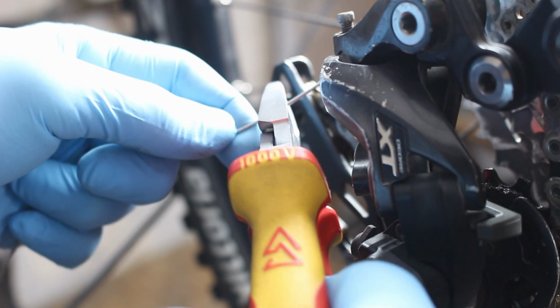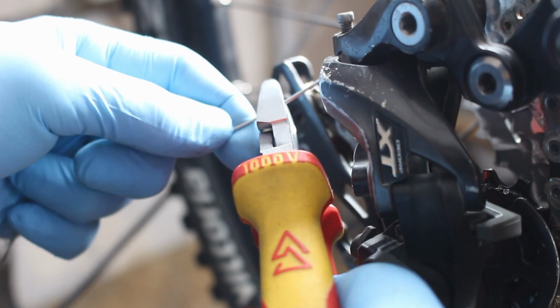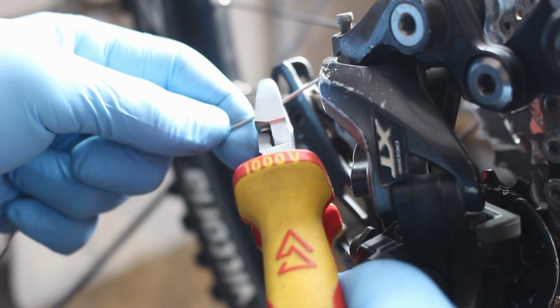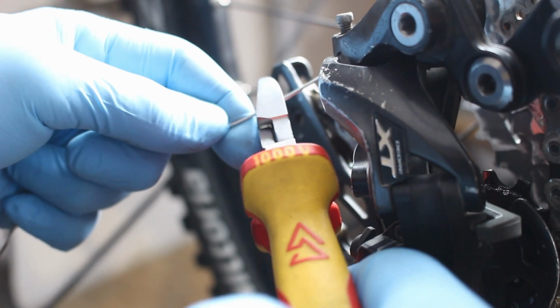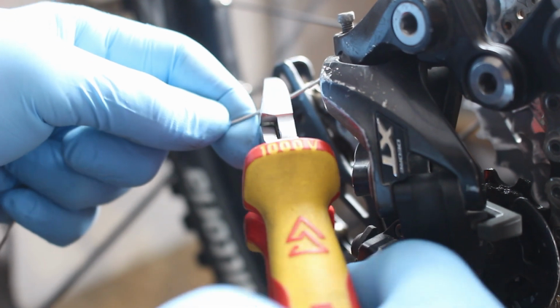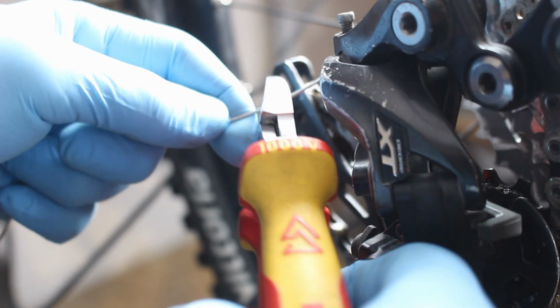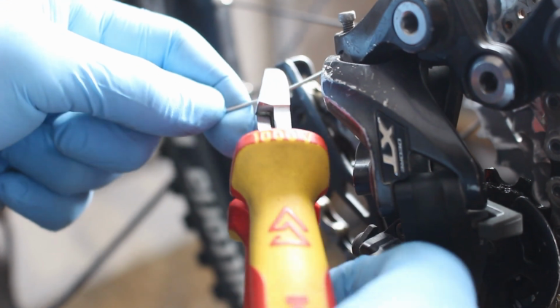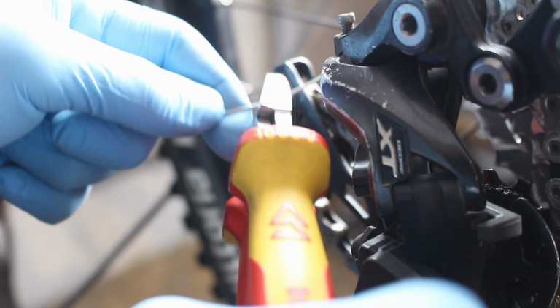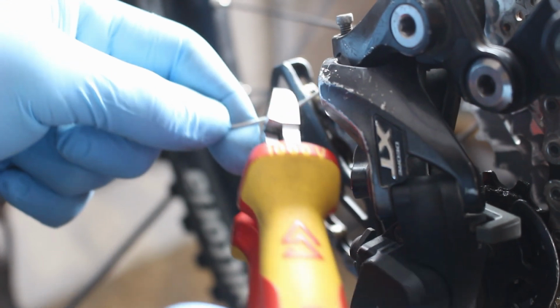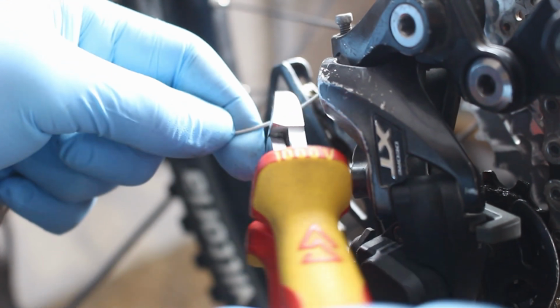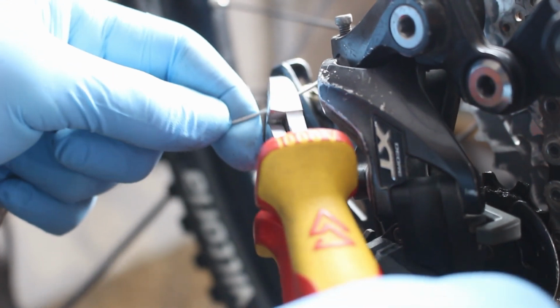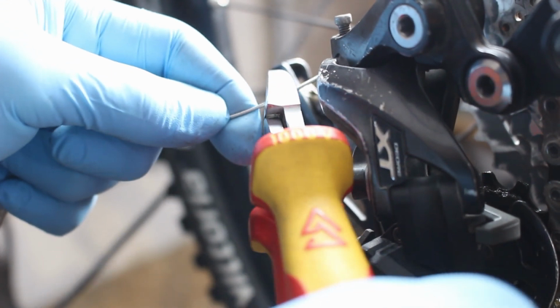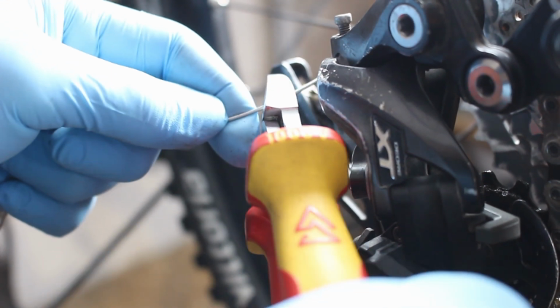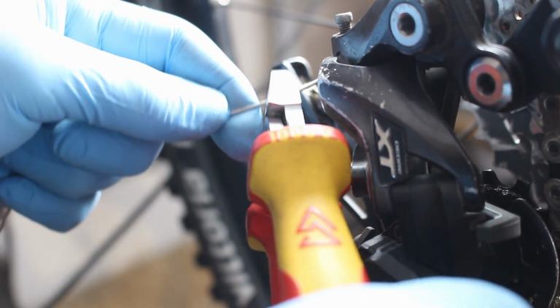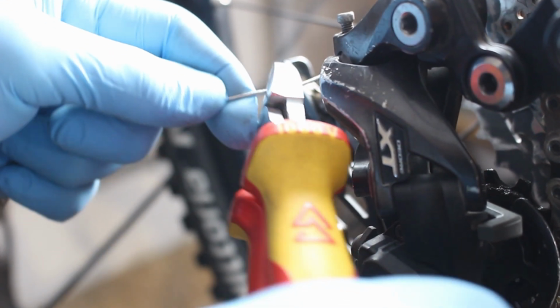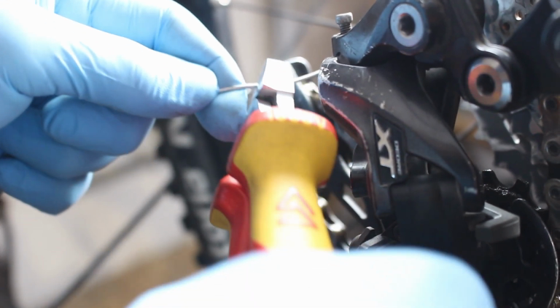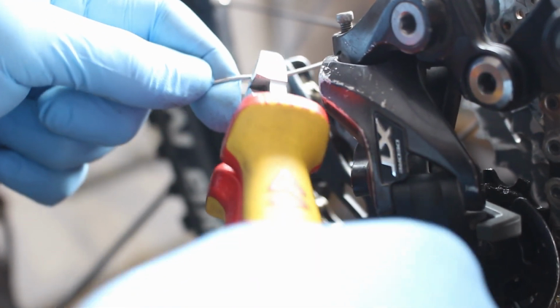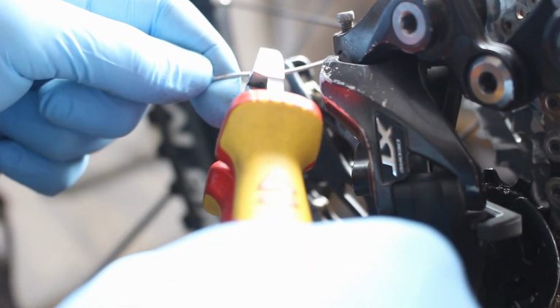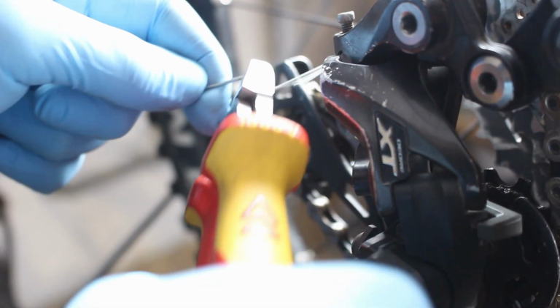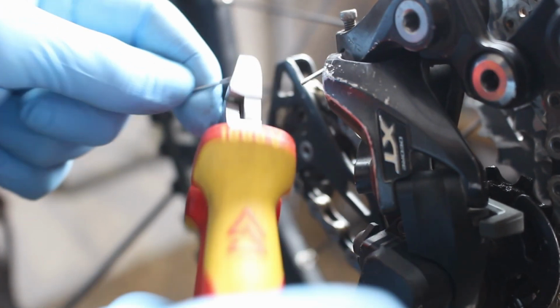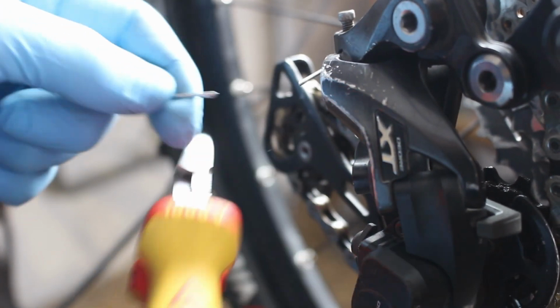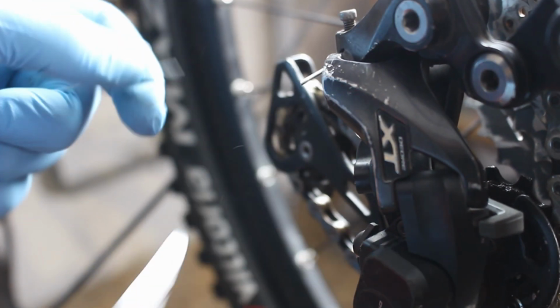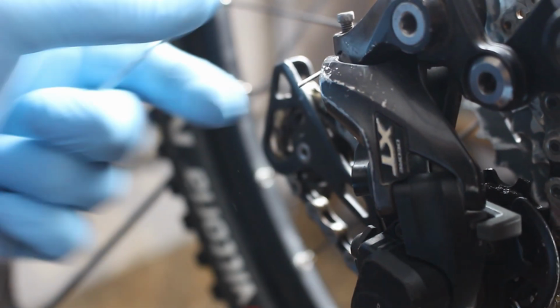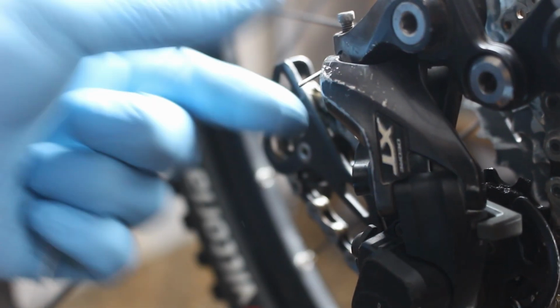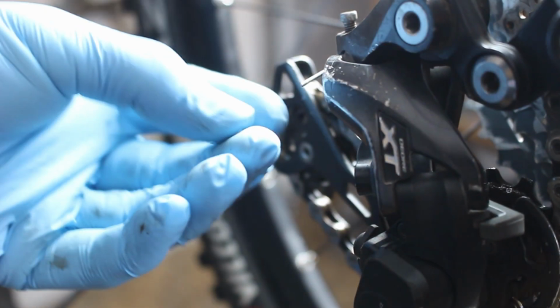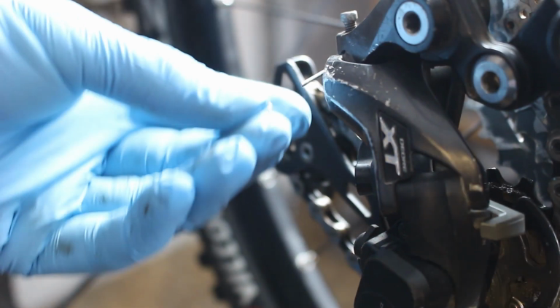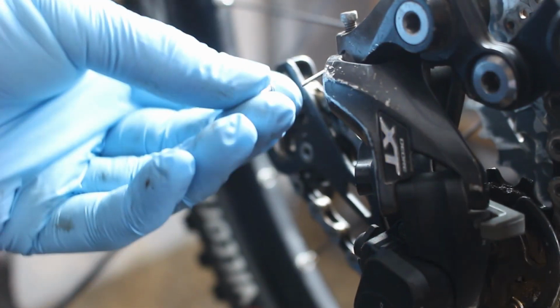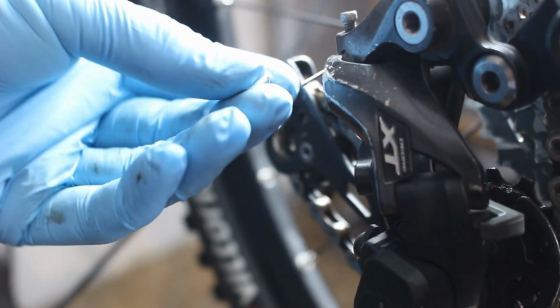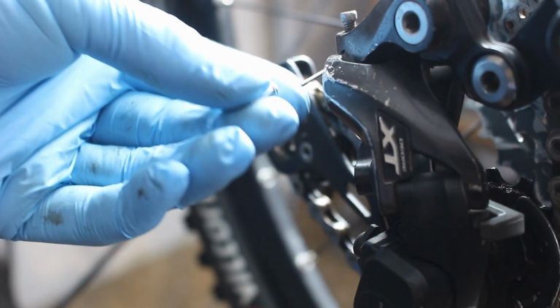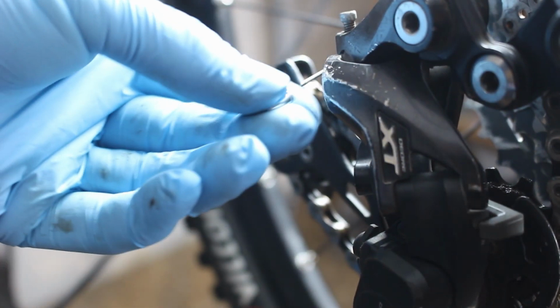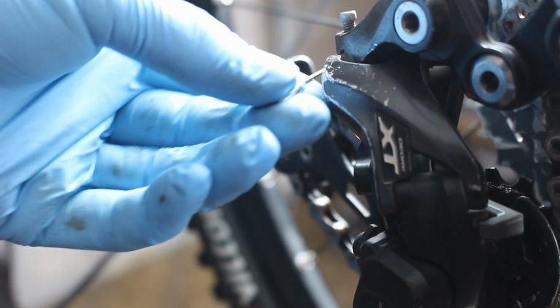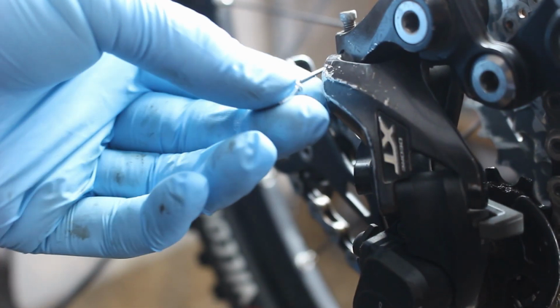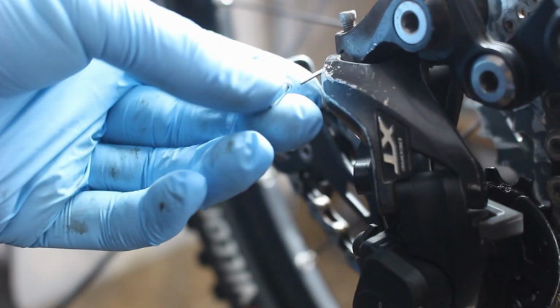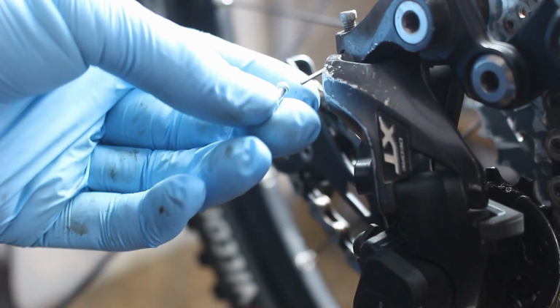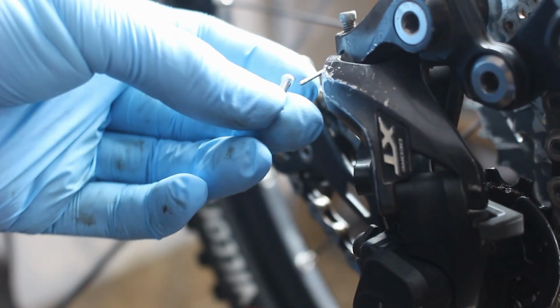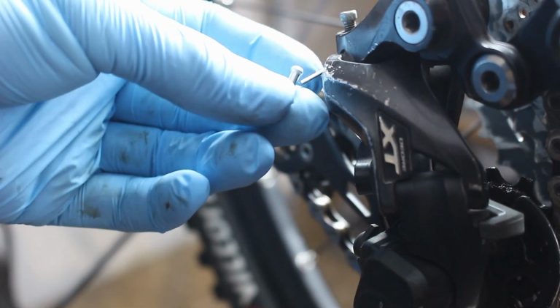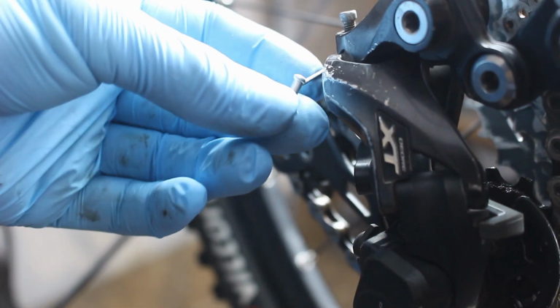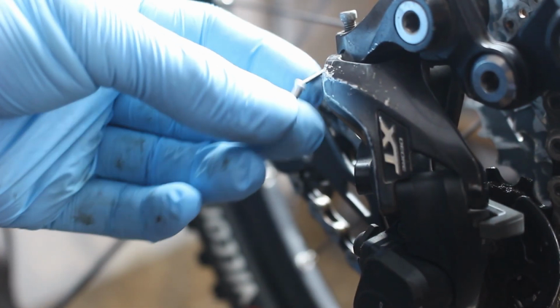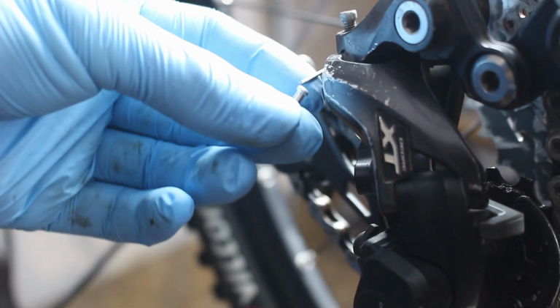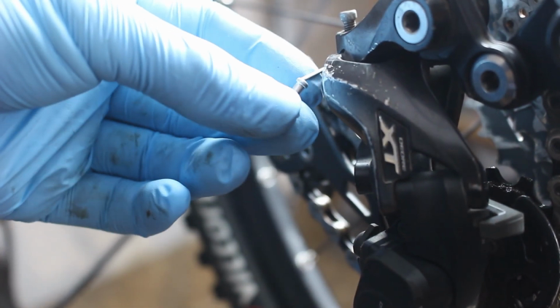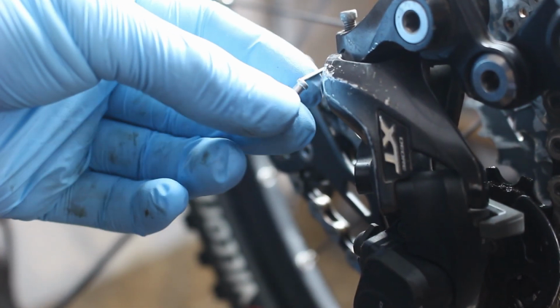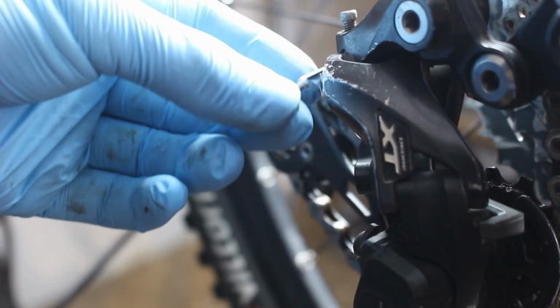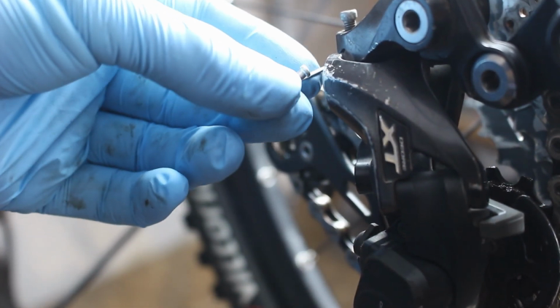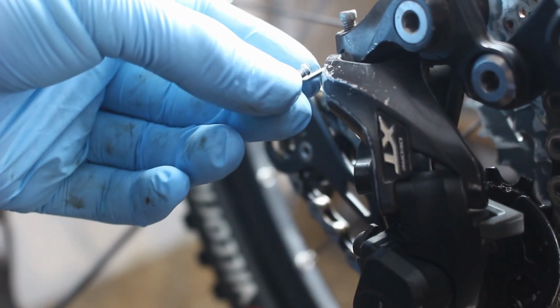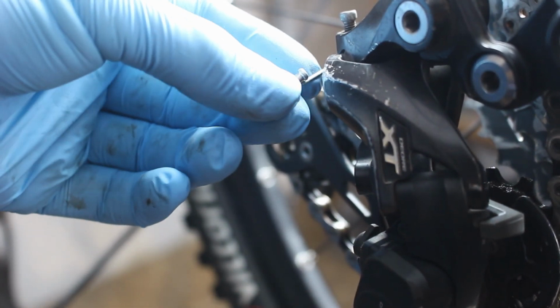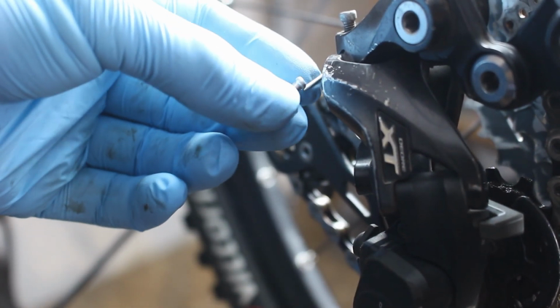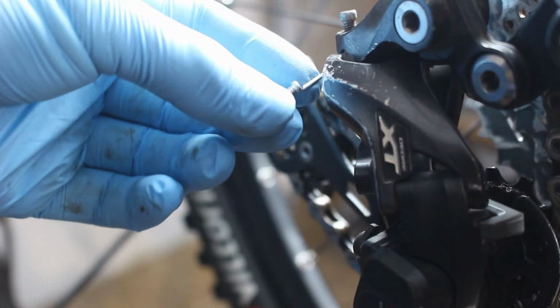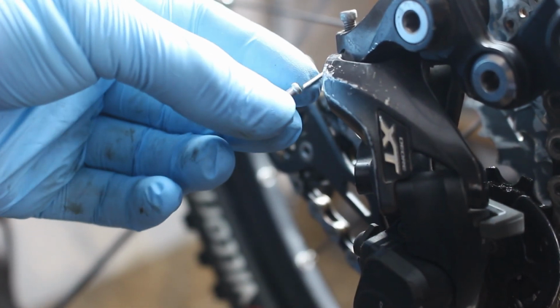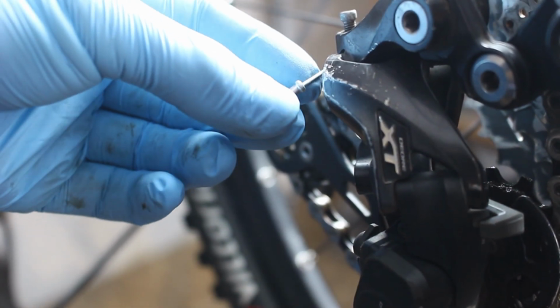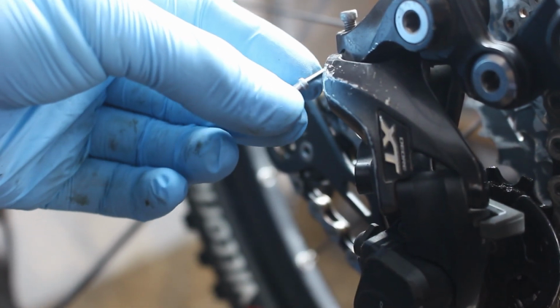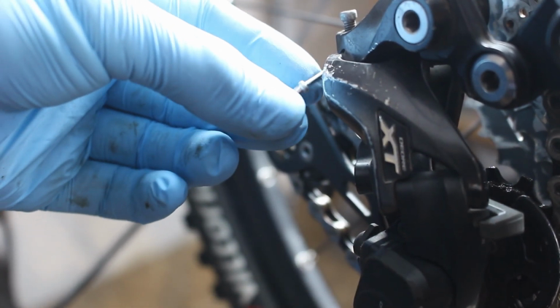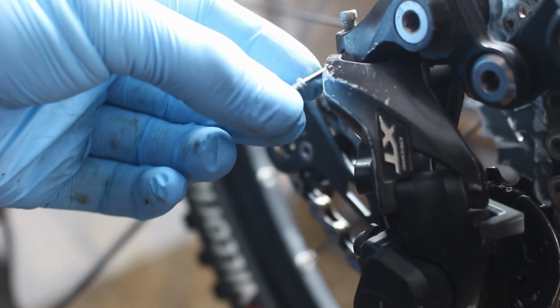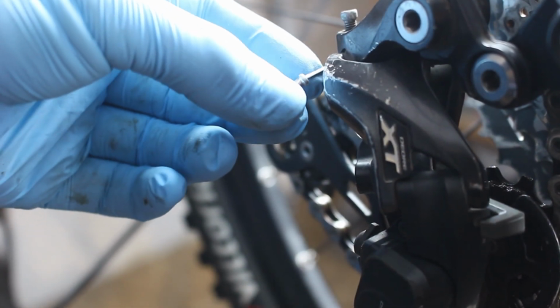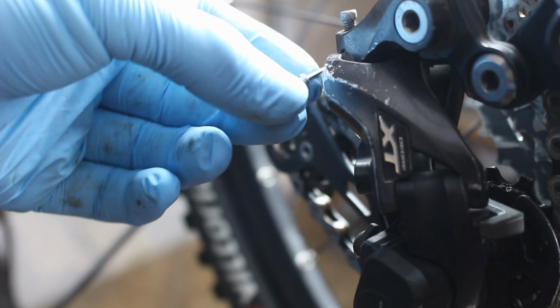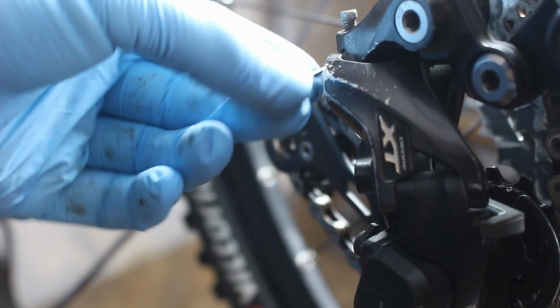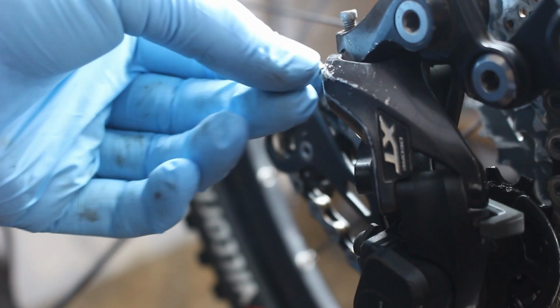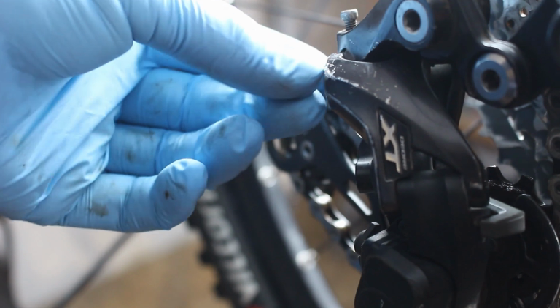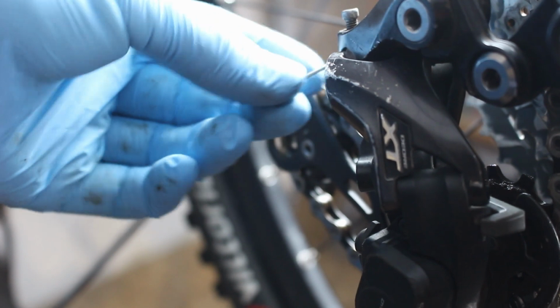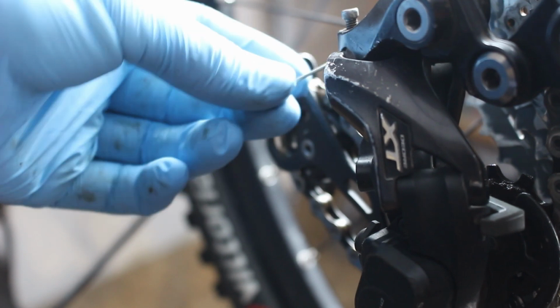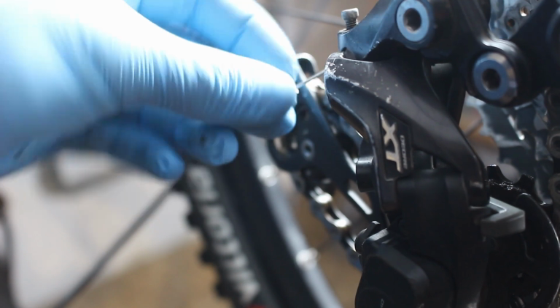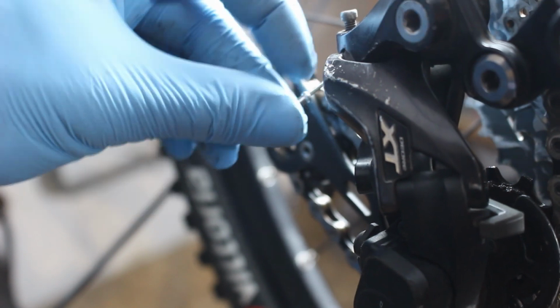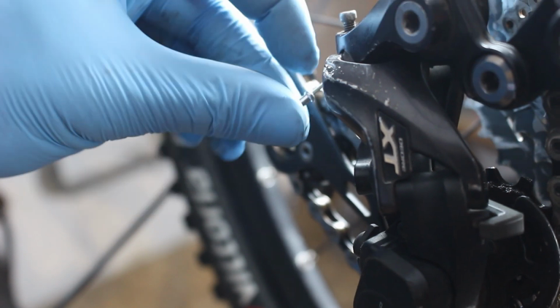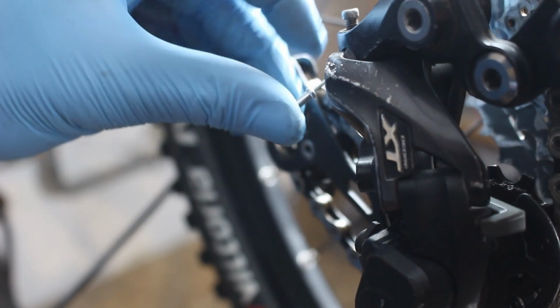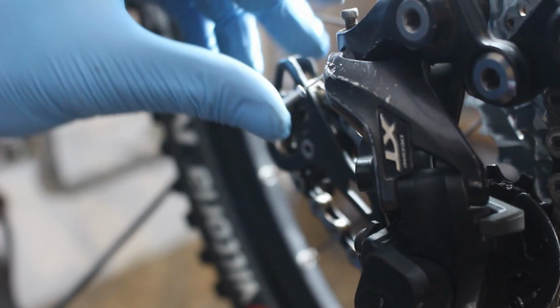To protect the cable from damage, I install a crimp sleeve — or as we like to call it in Germany, Quetschhülse.